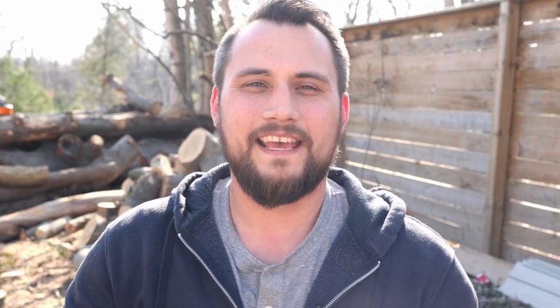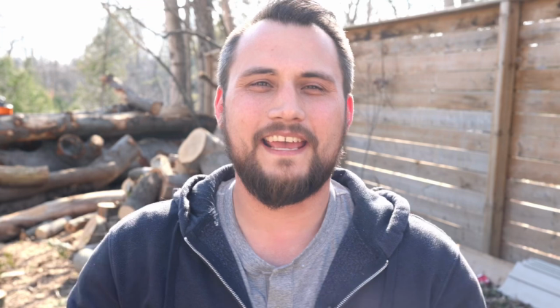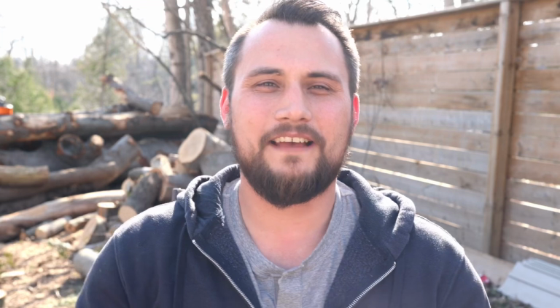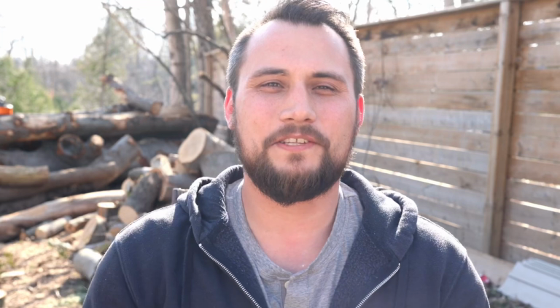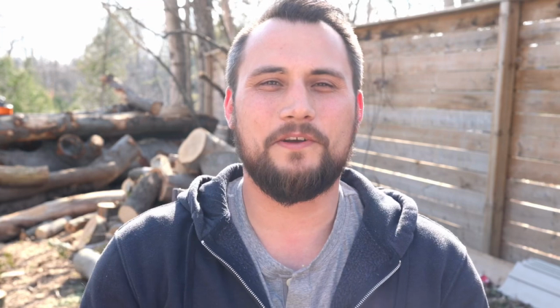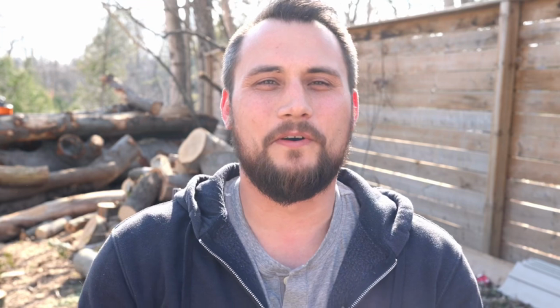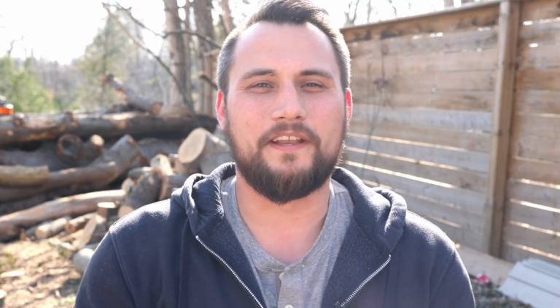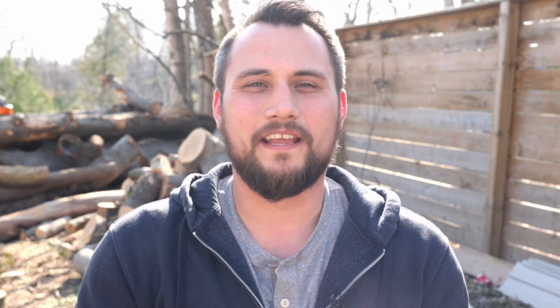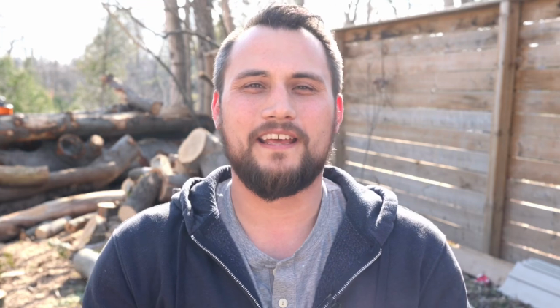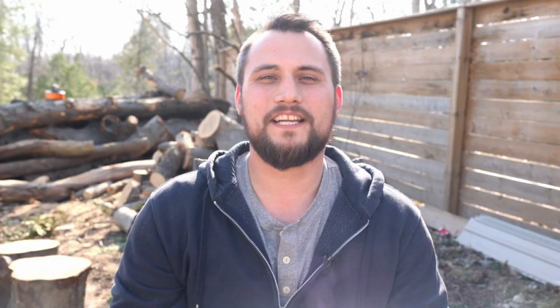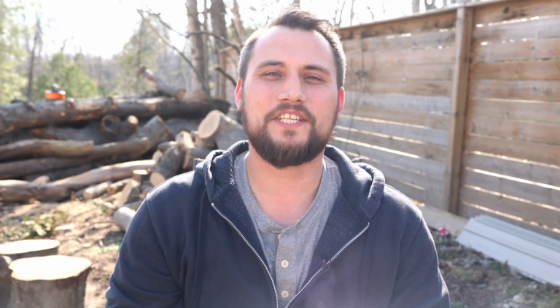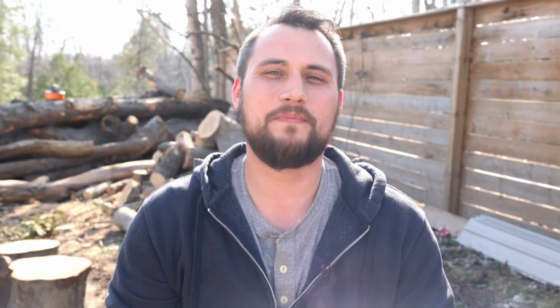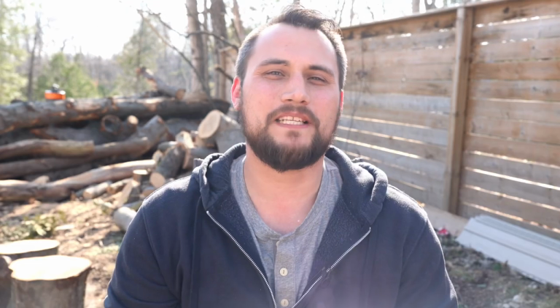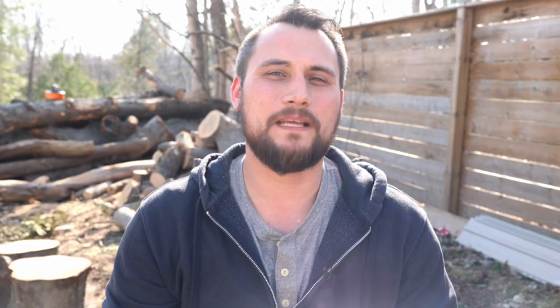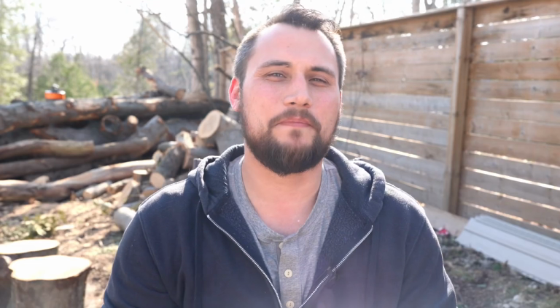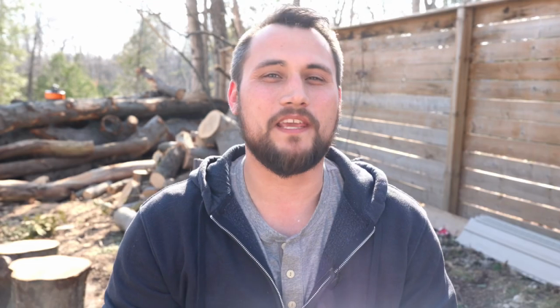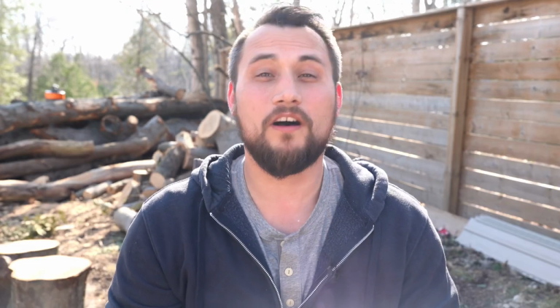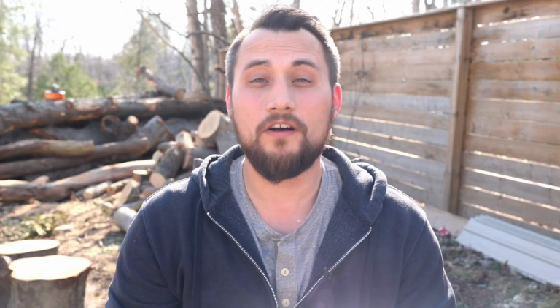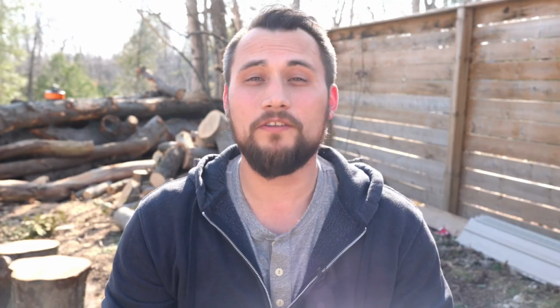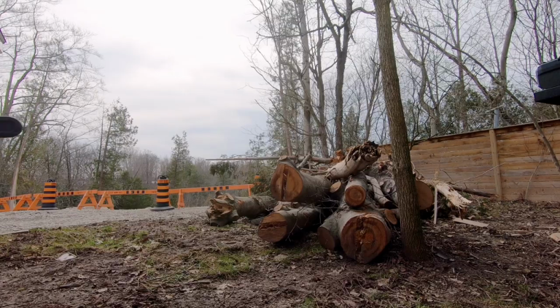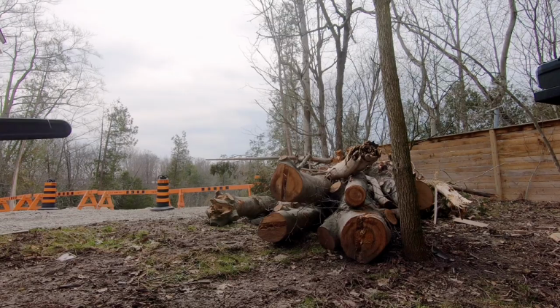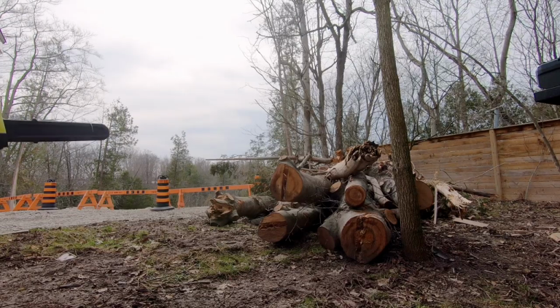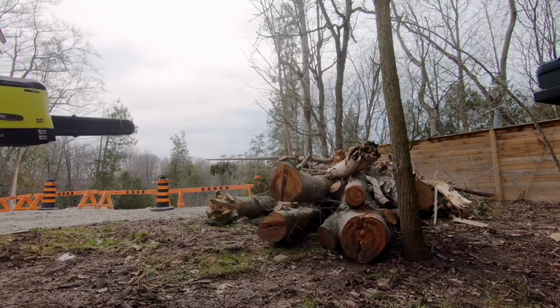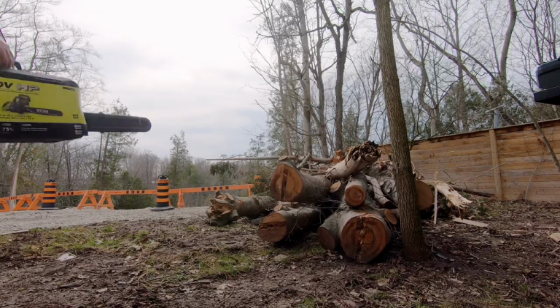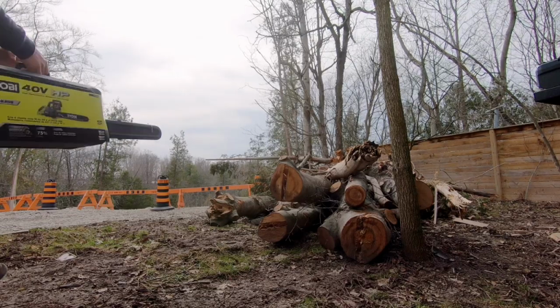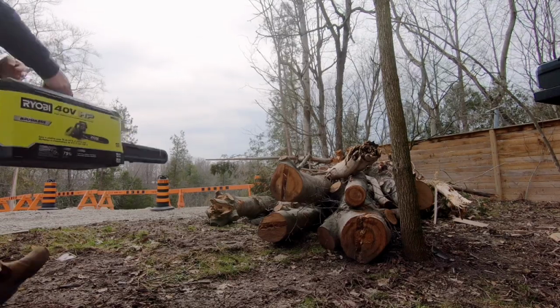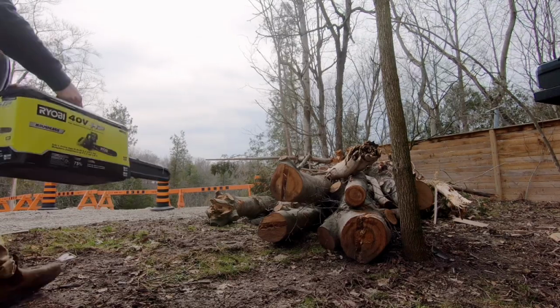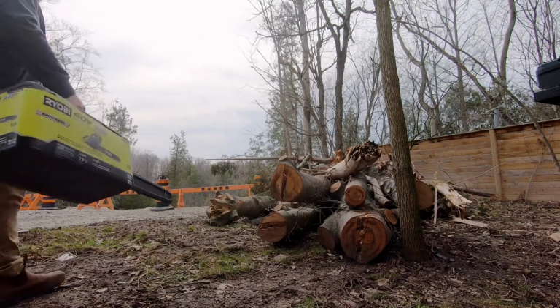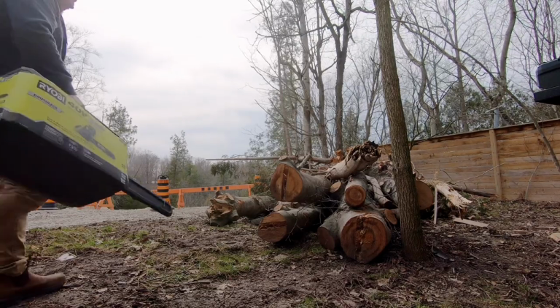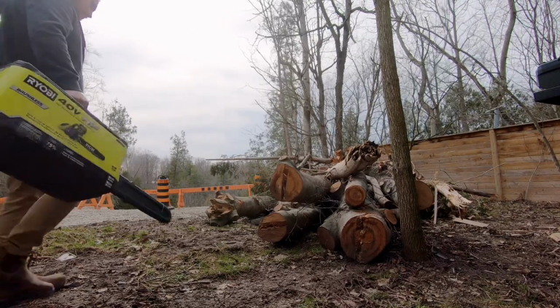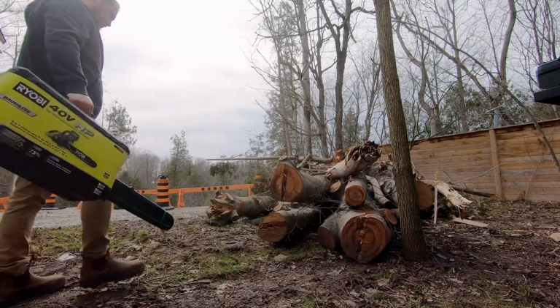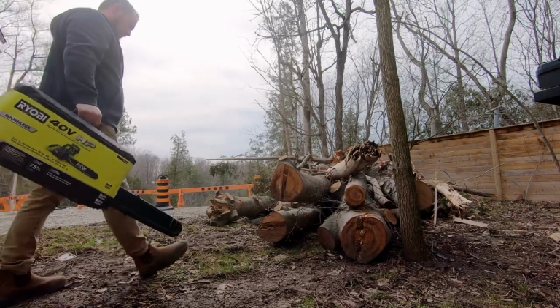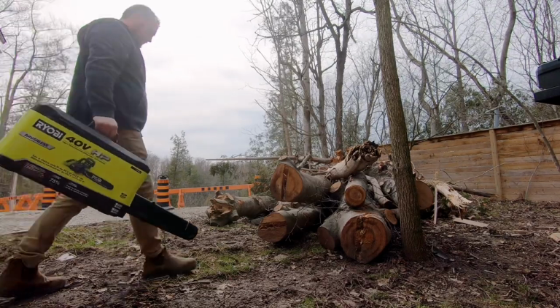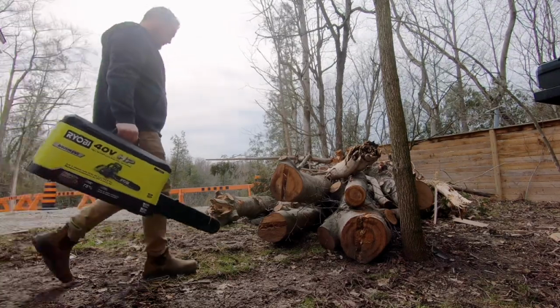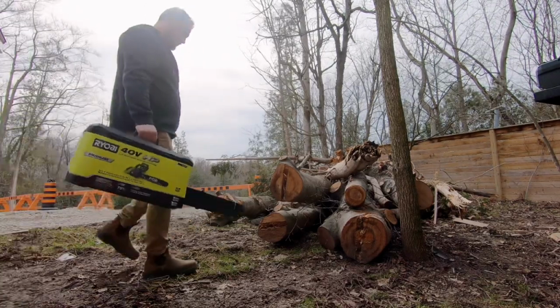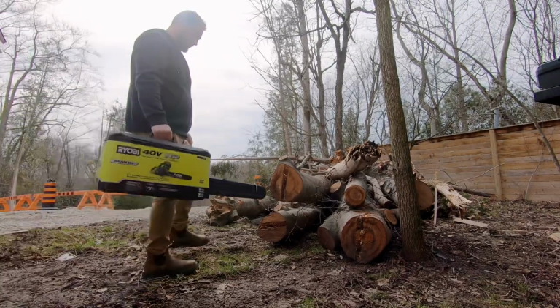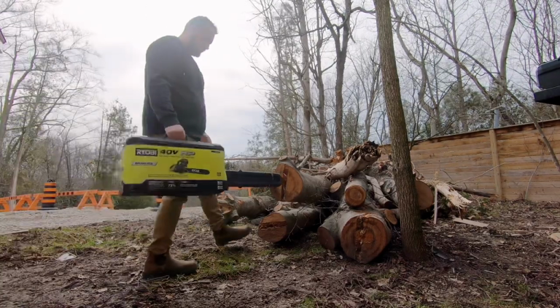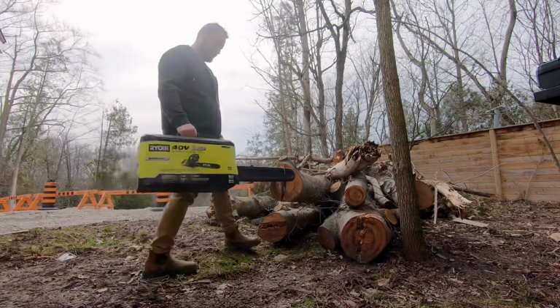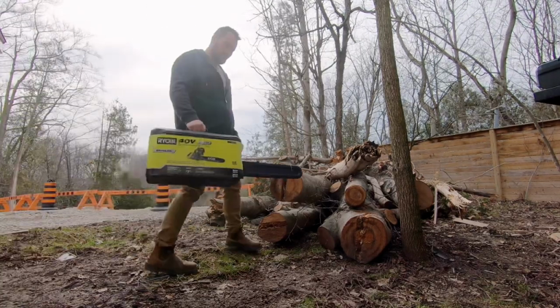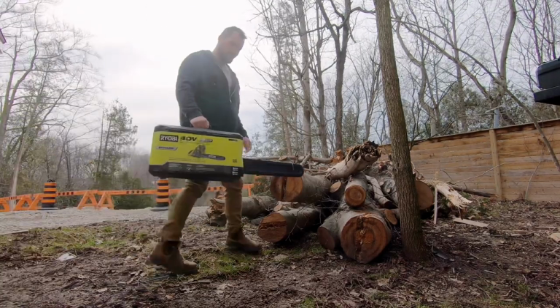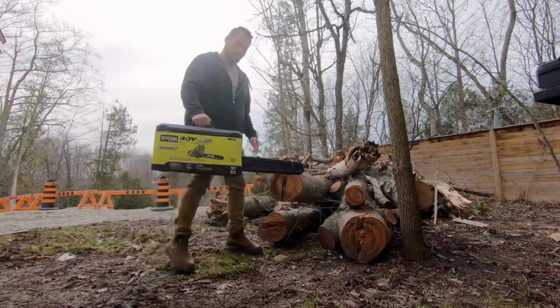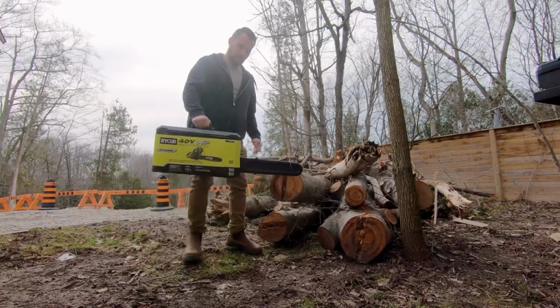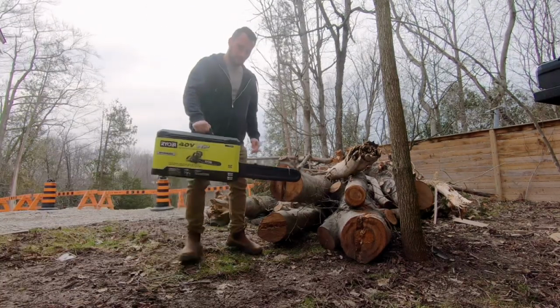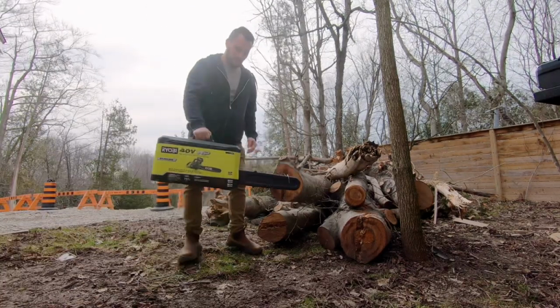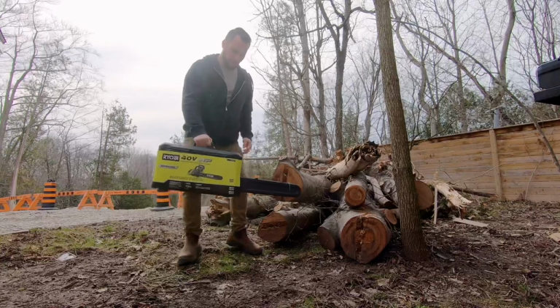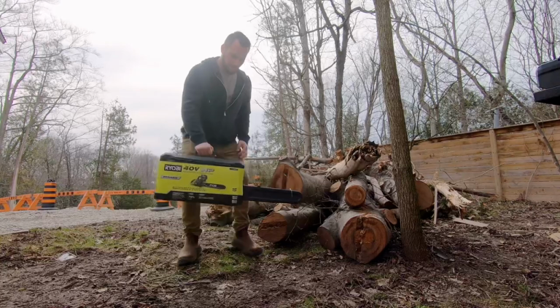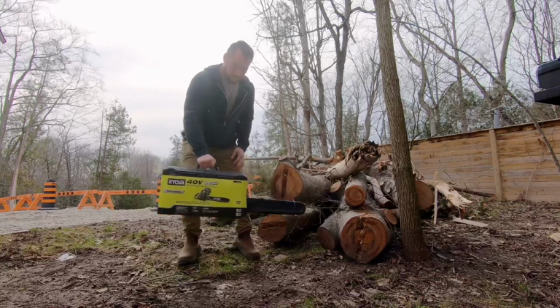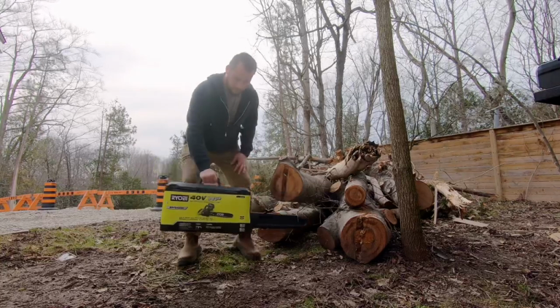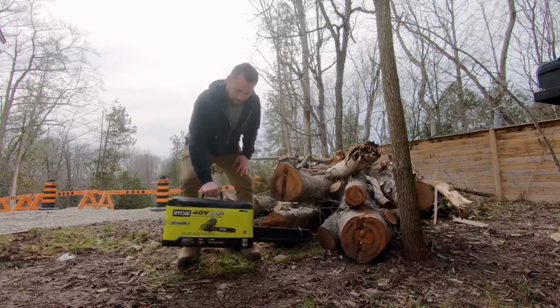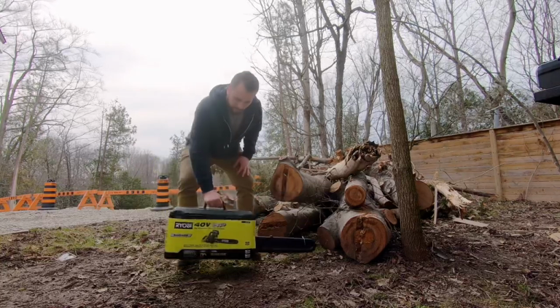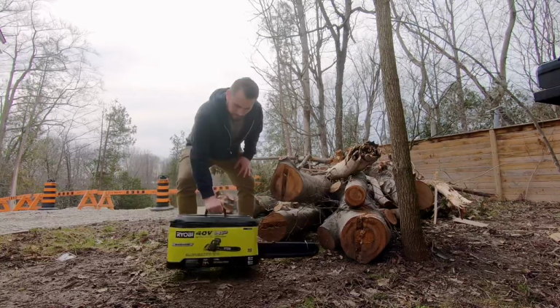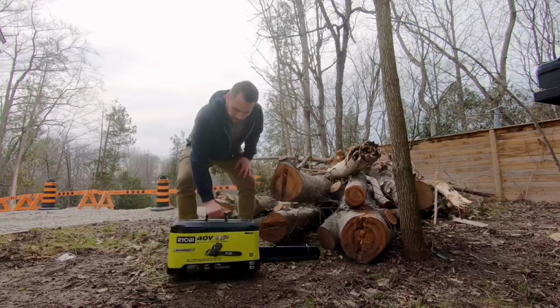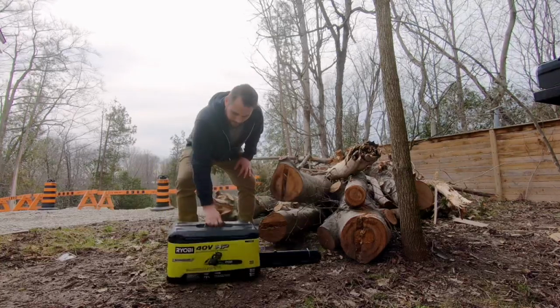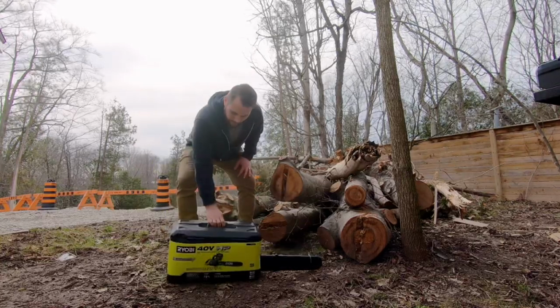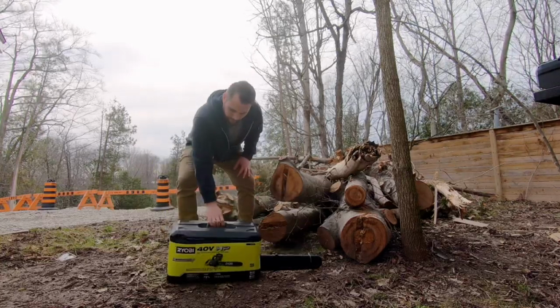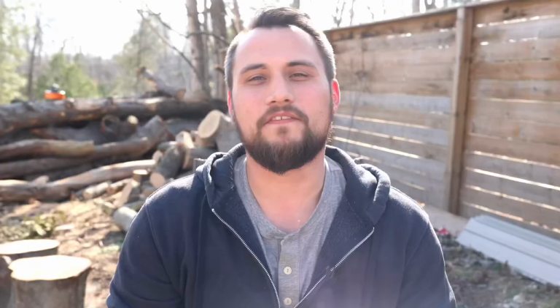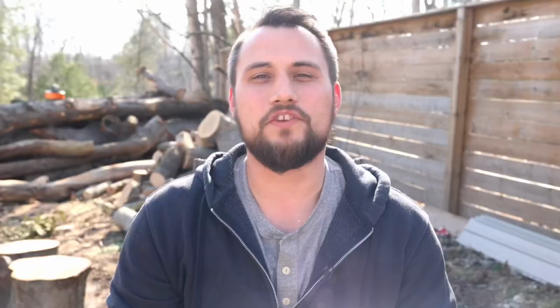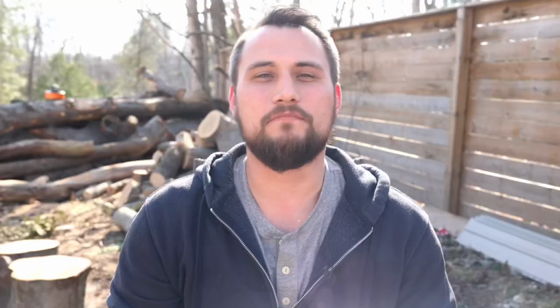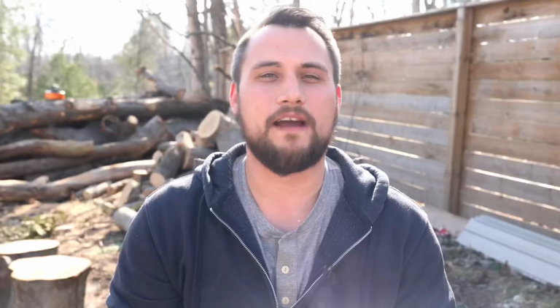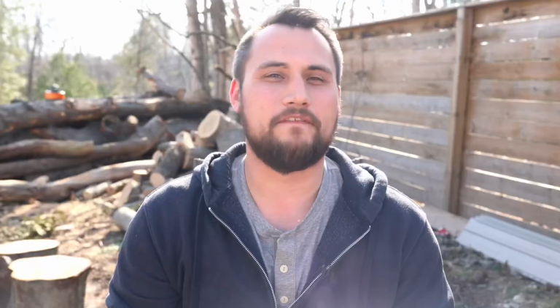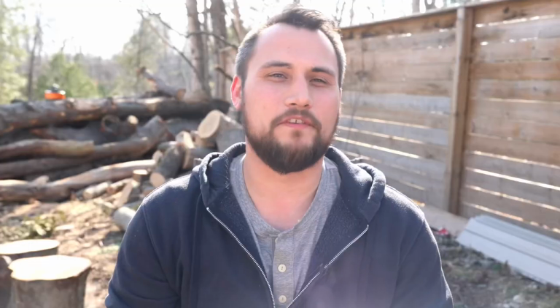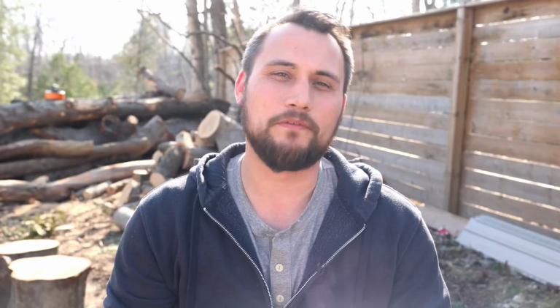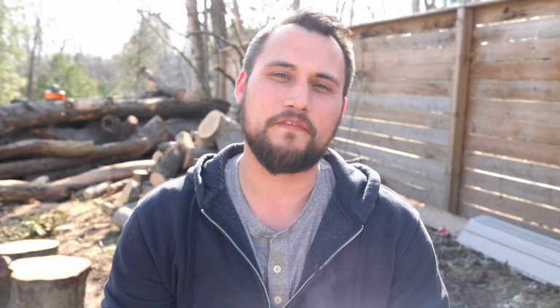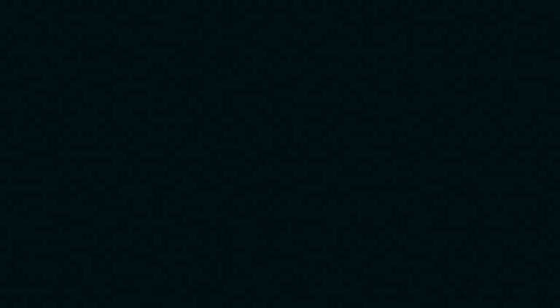Hey, how's it going? I just picked up the all-new Ryobi 40-volt HP chainsaw, and today I'll be unboxing it and giving you my full review.